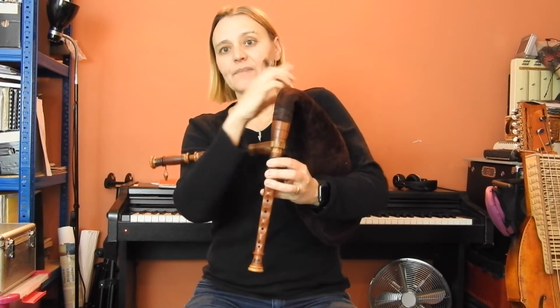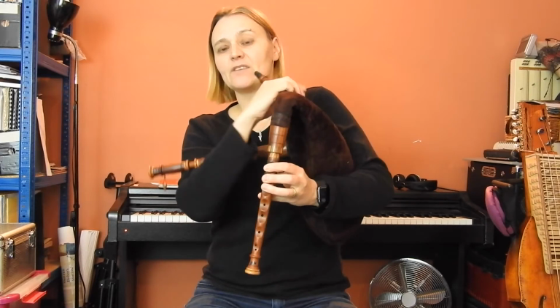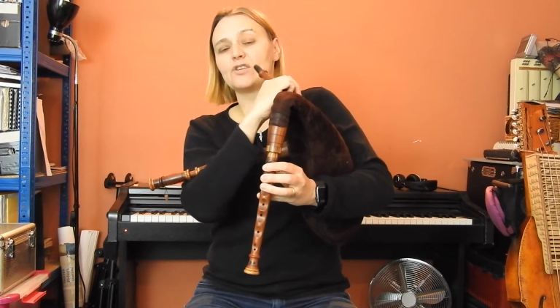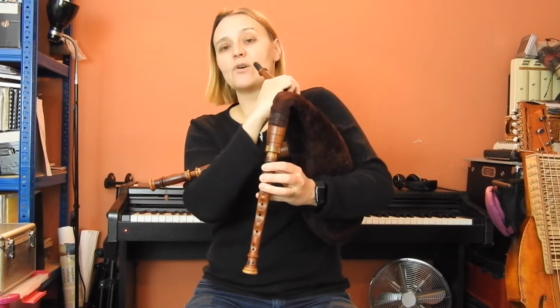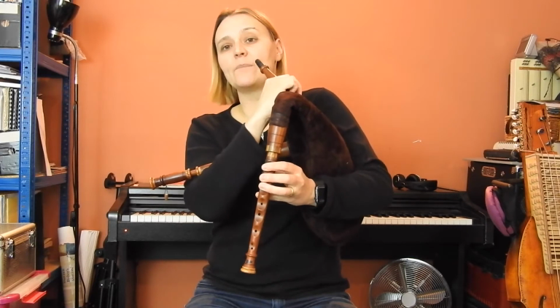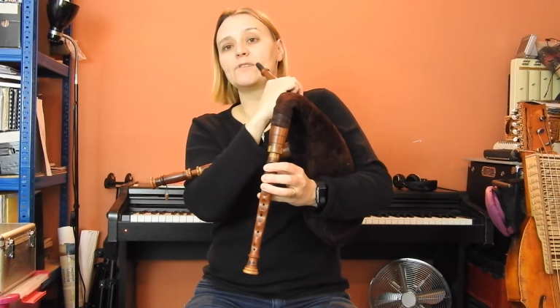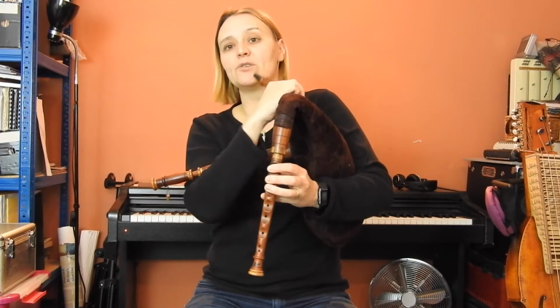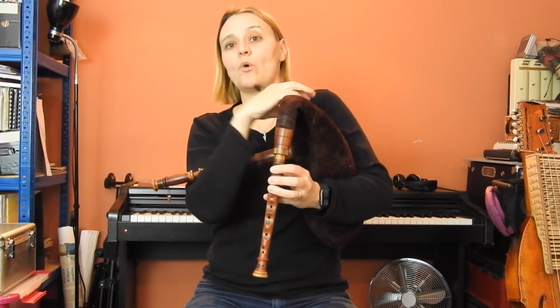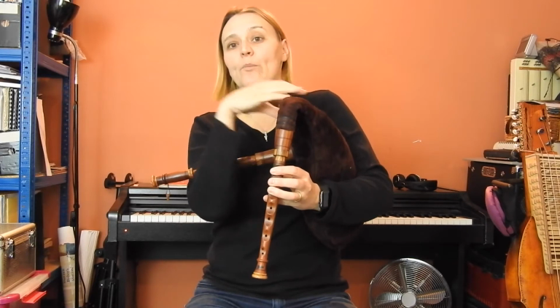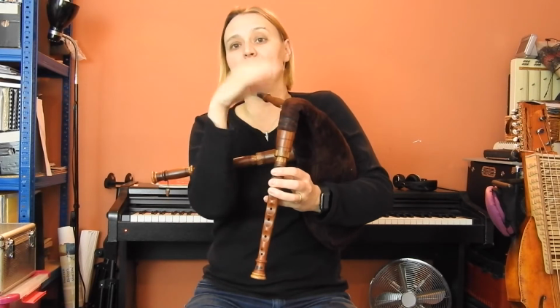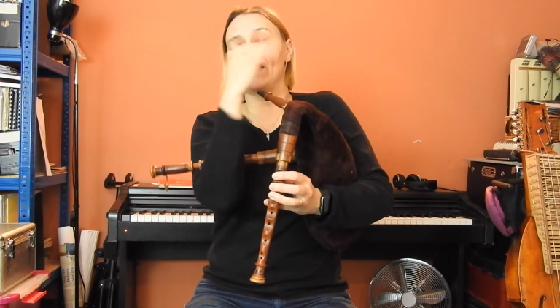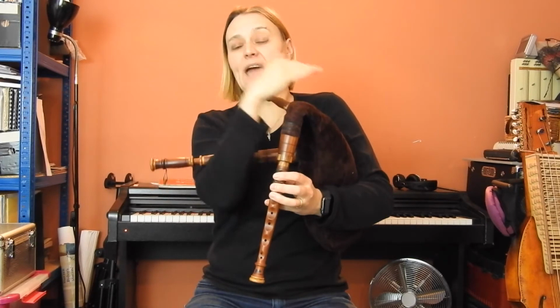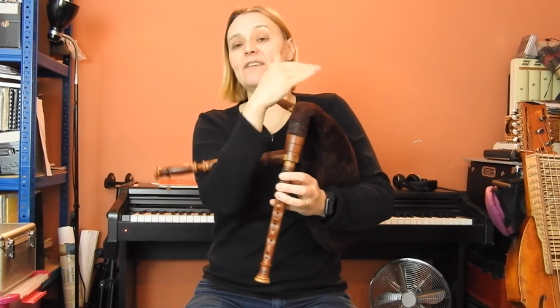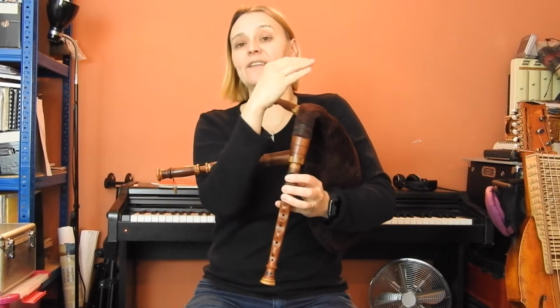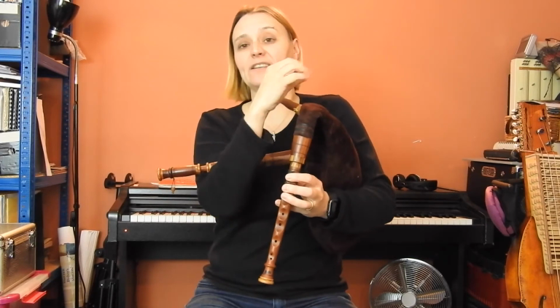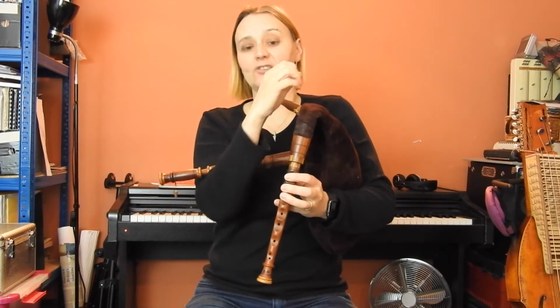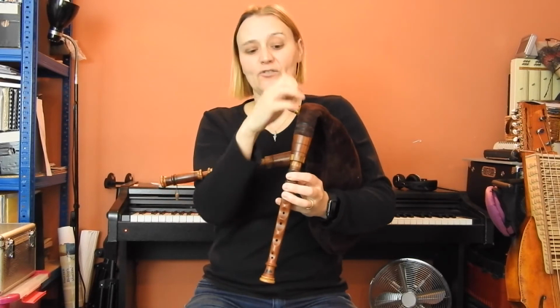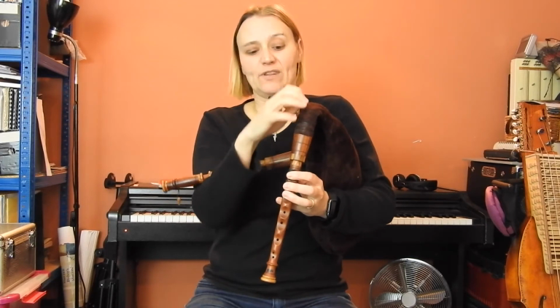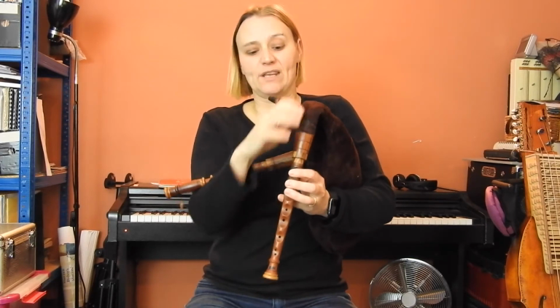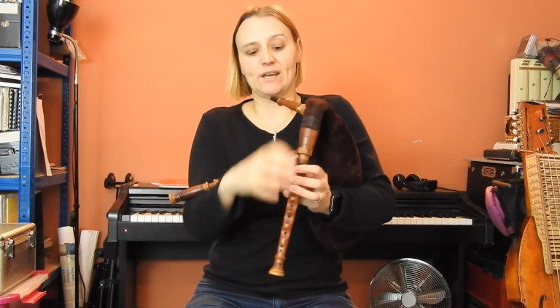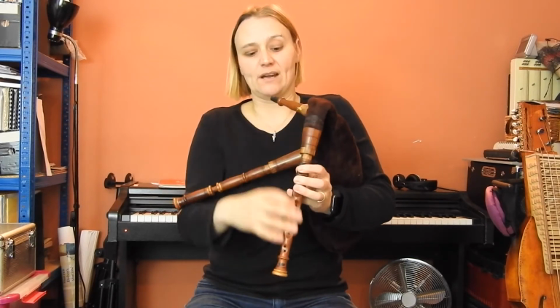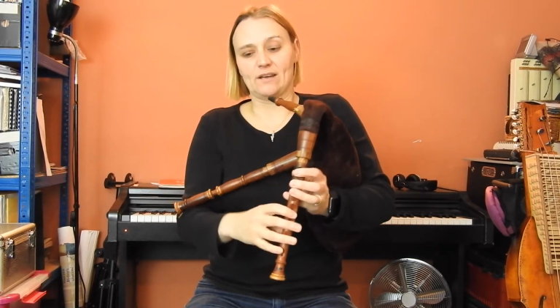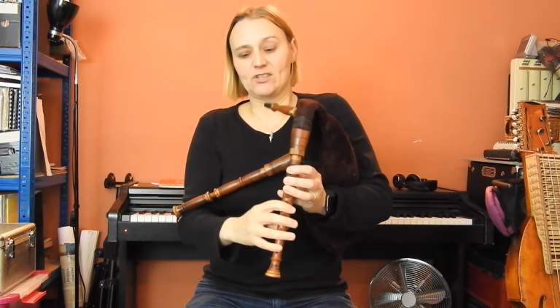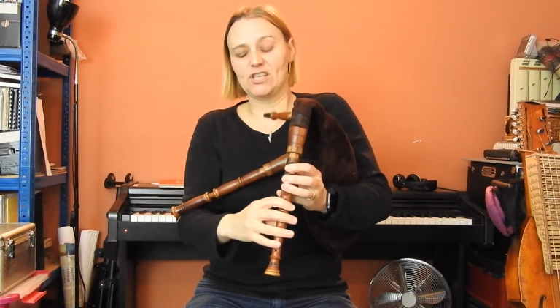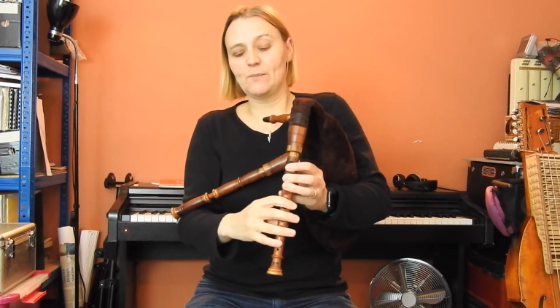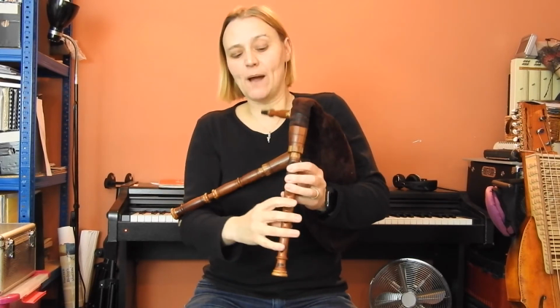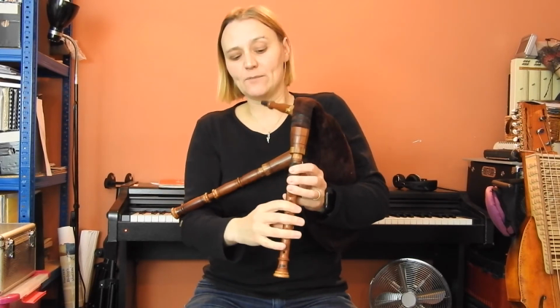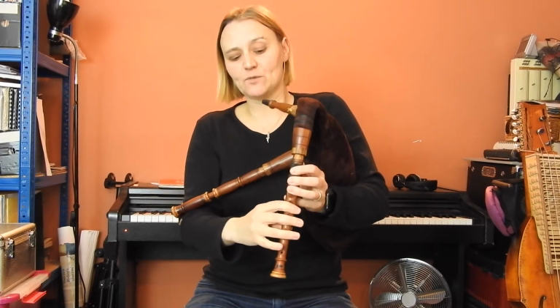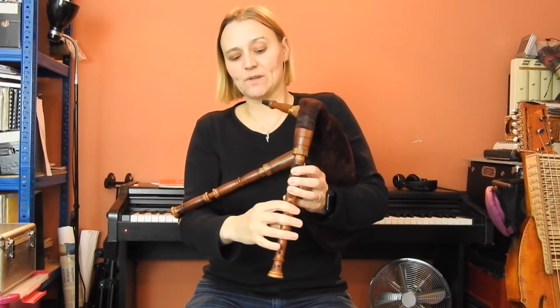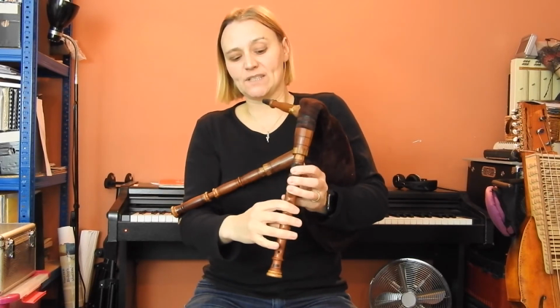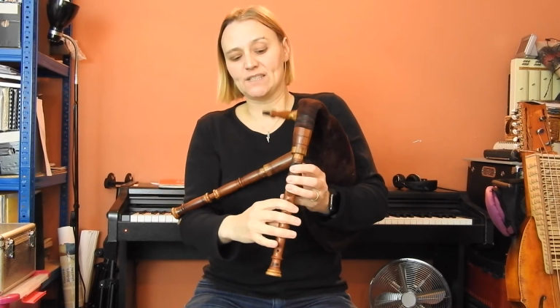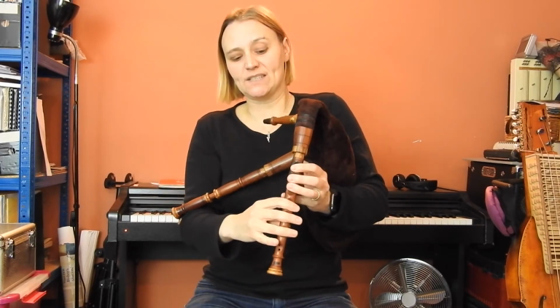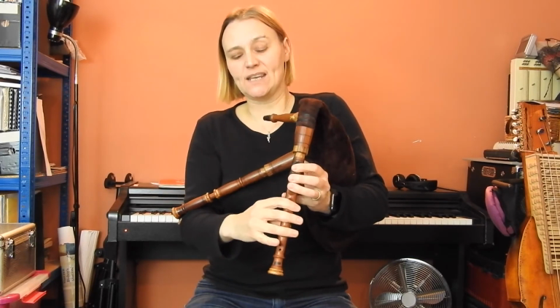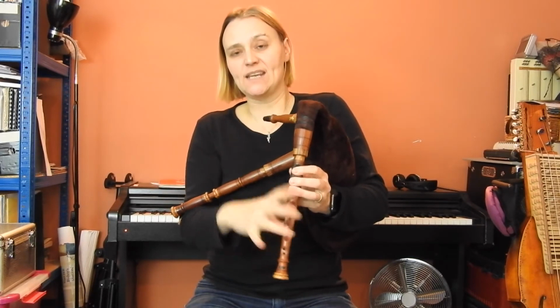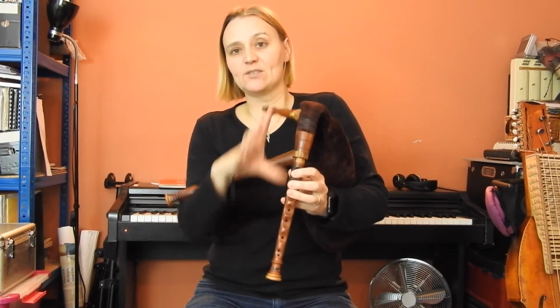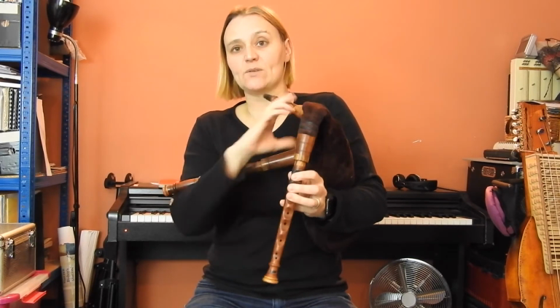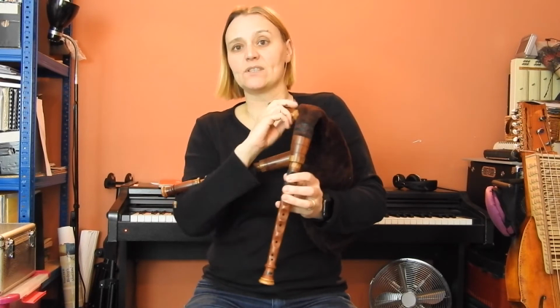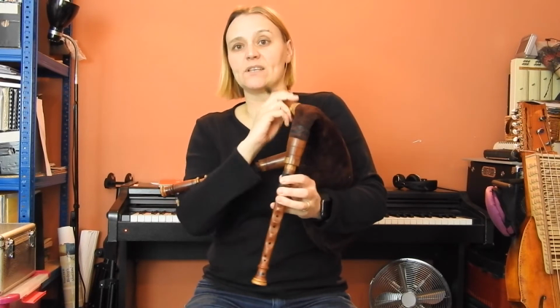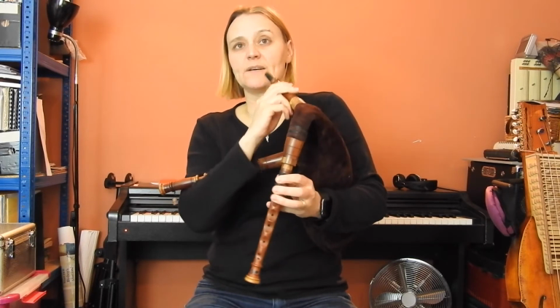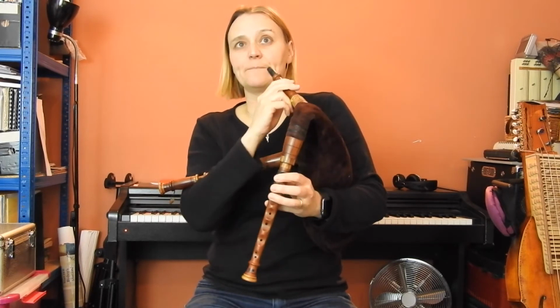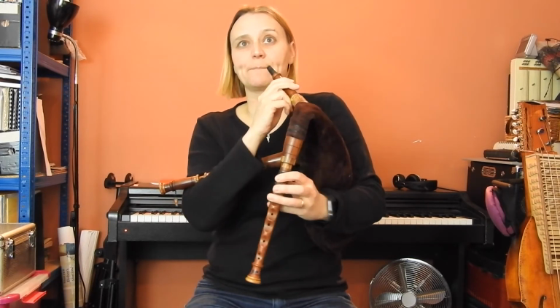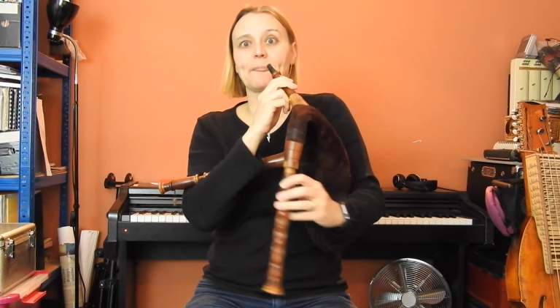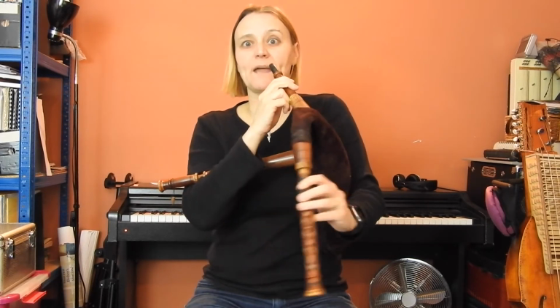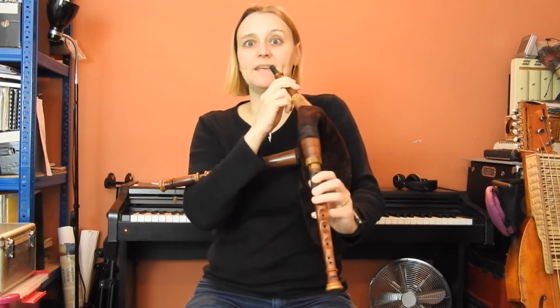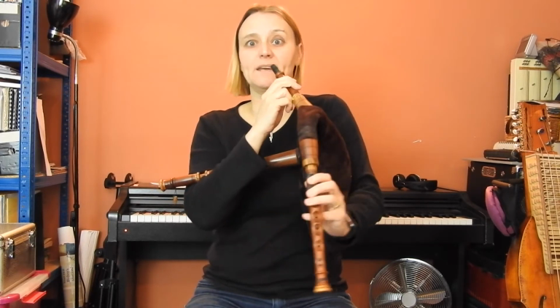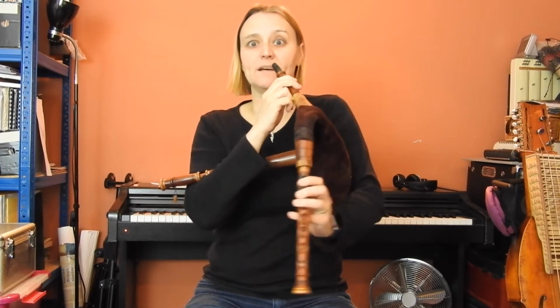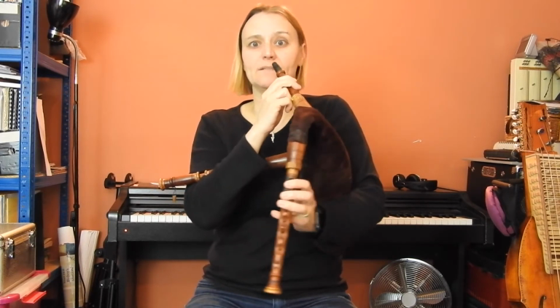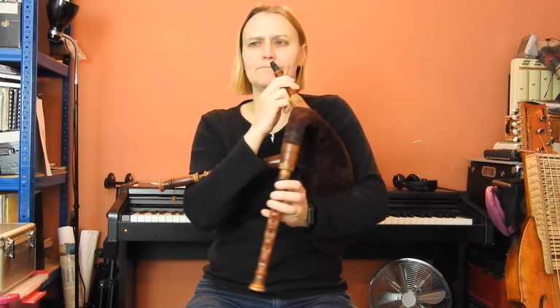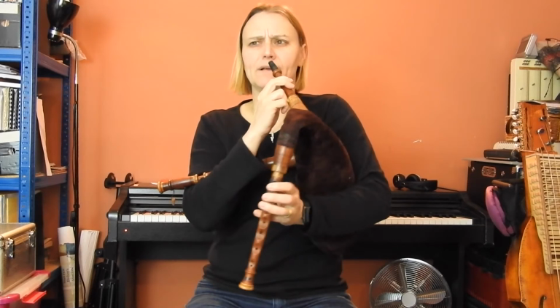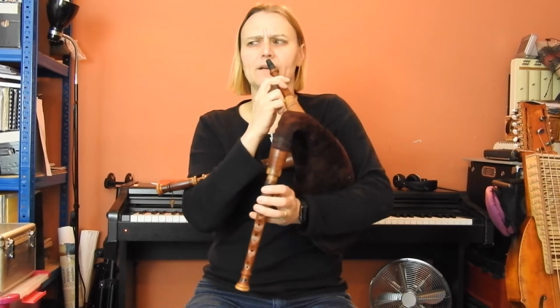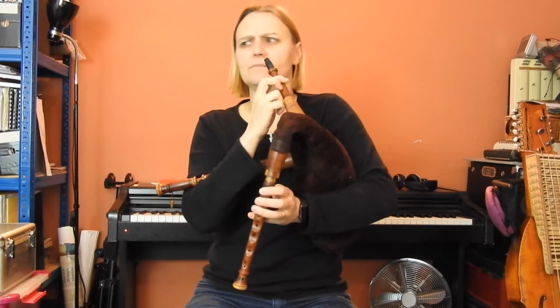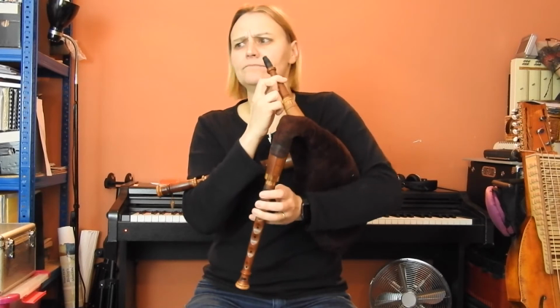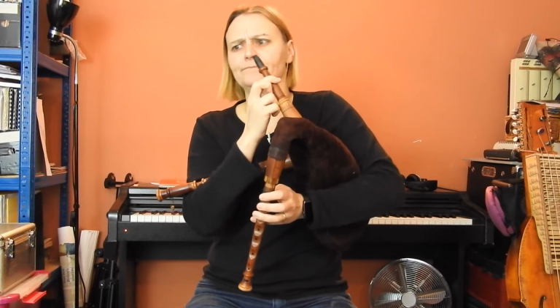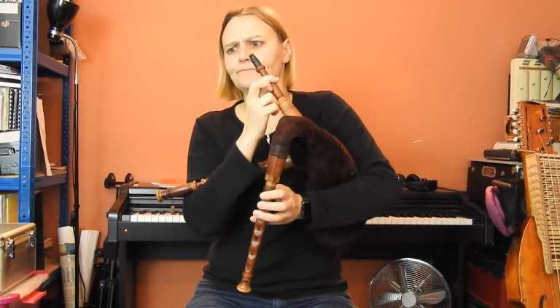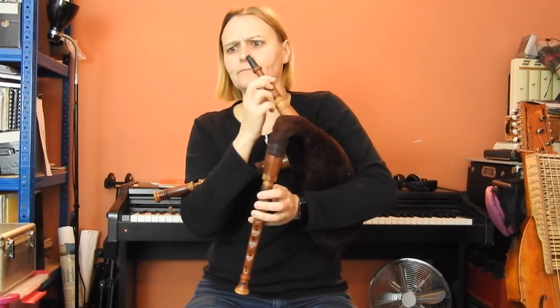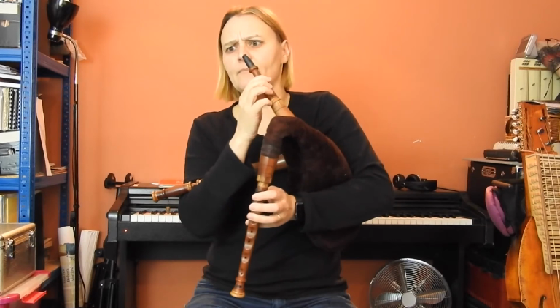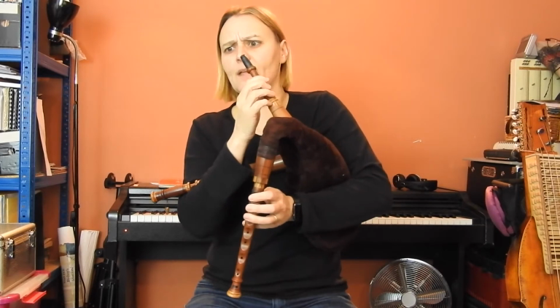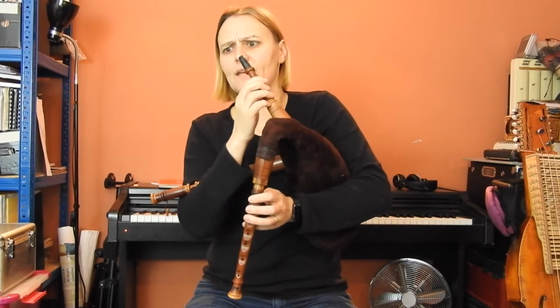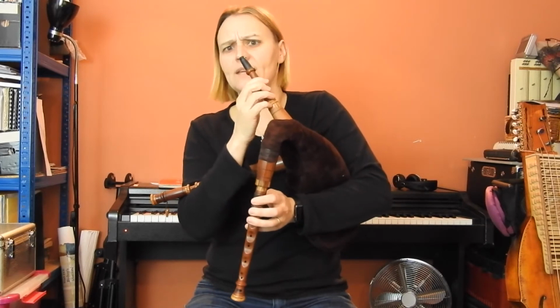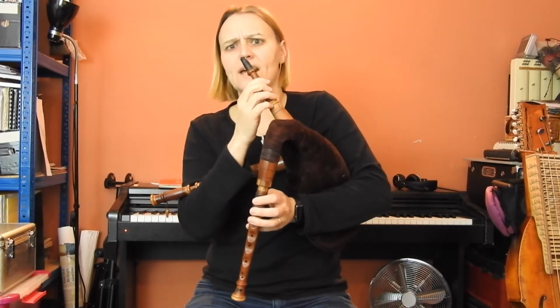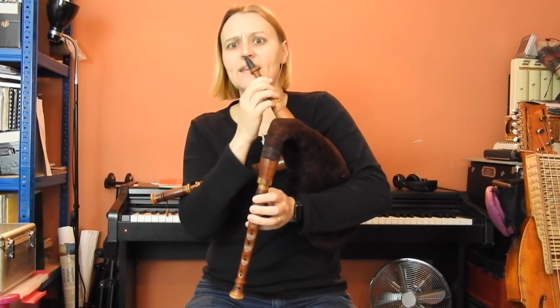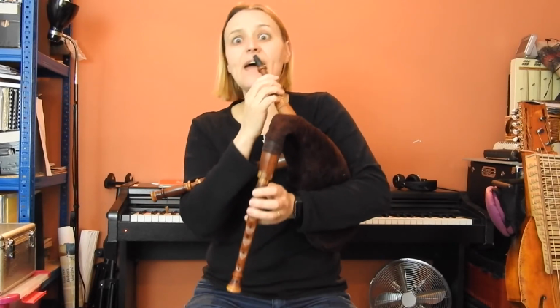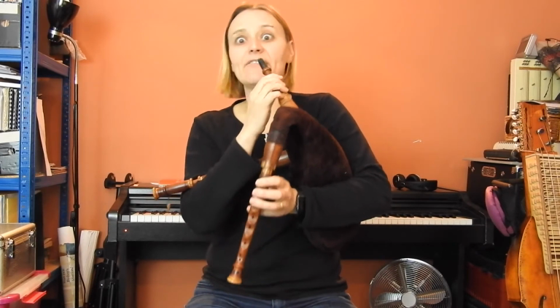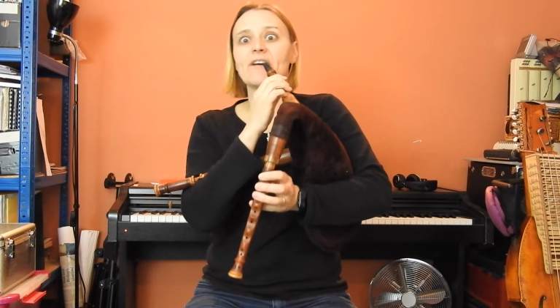So up to what would be the A-flat on the G pipes, but this is an E, so it's an E and F.